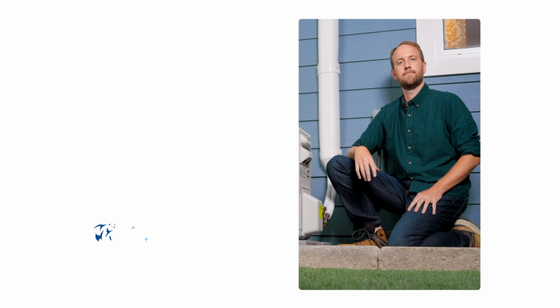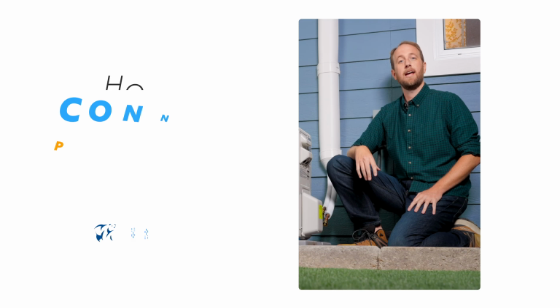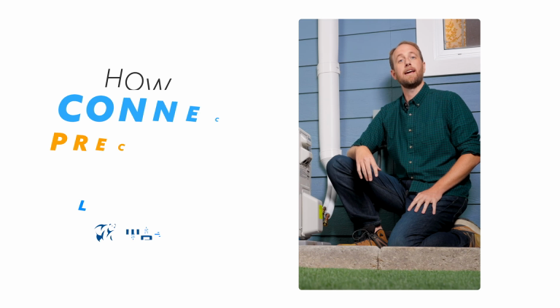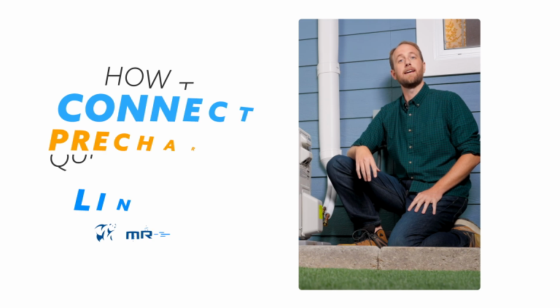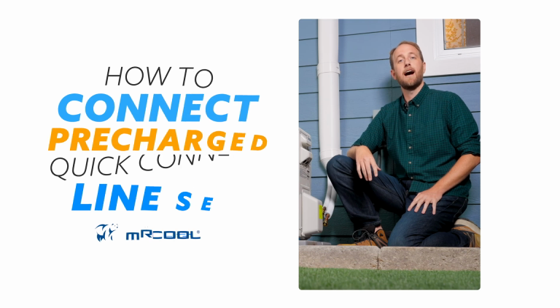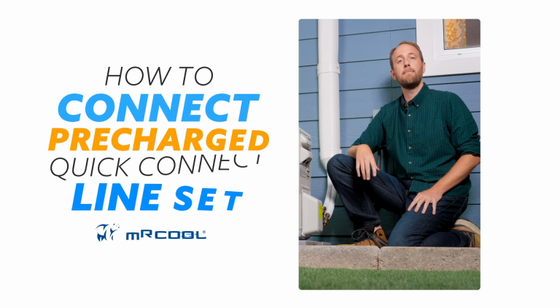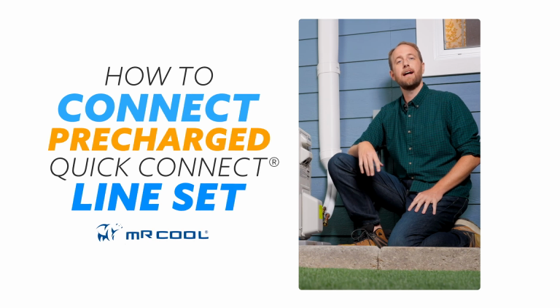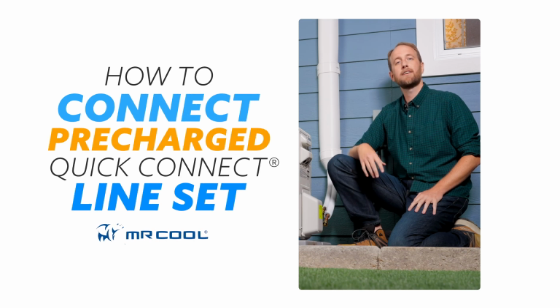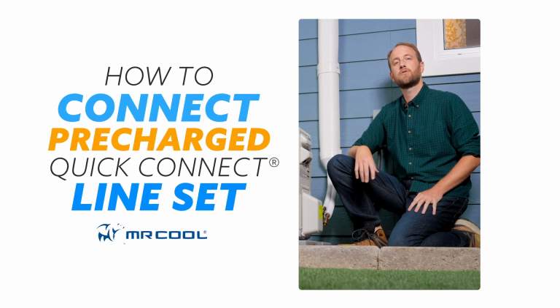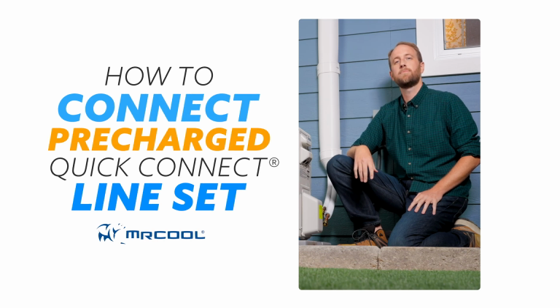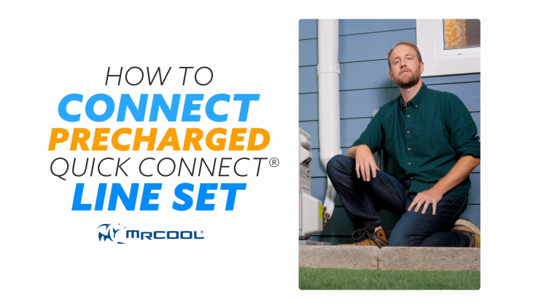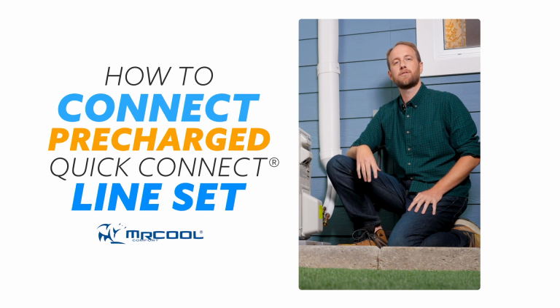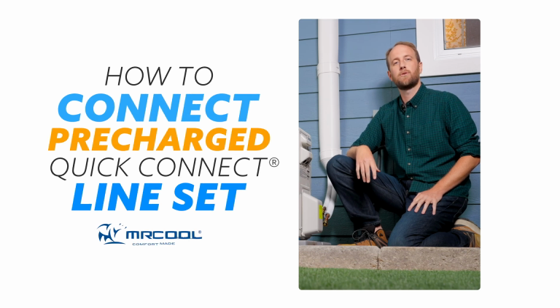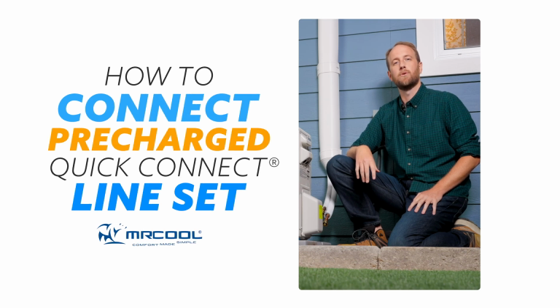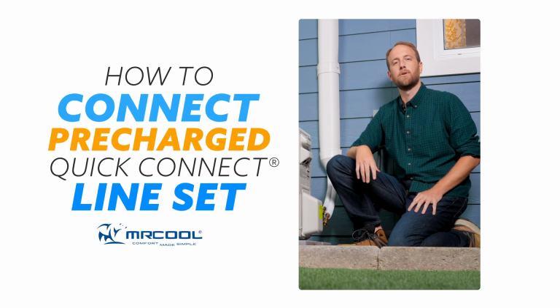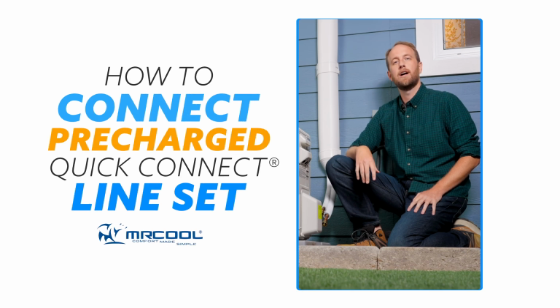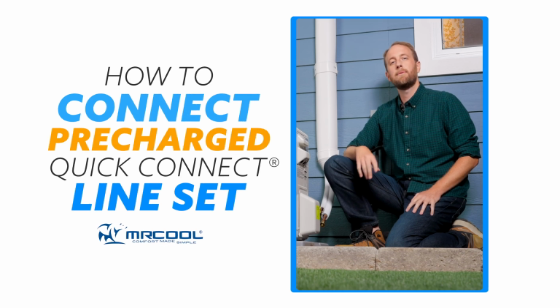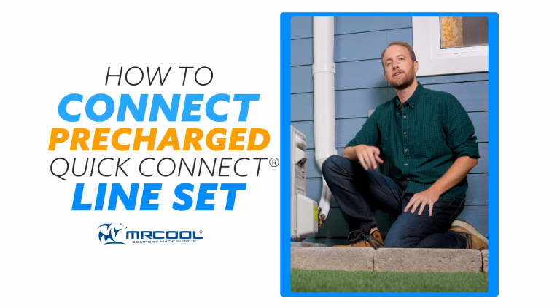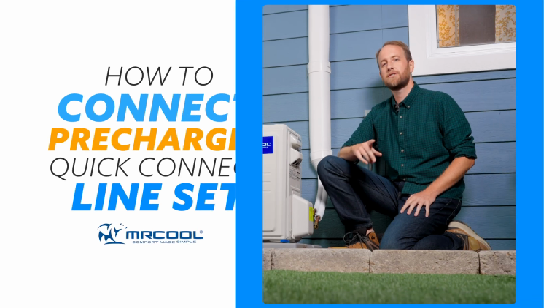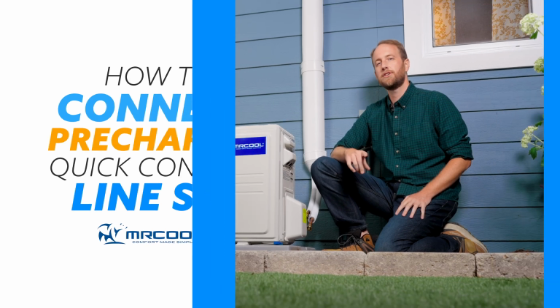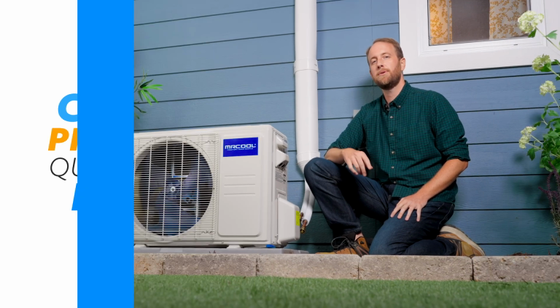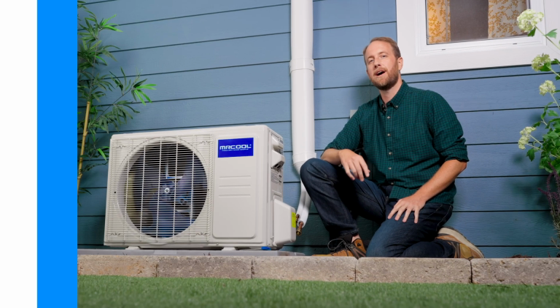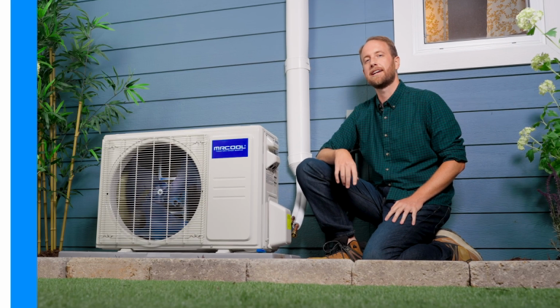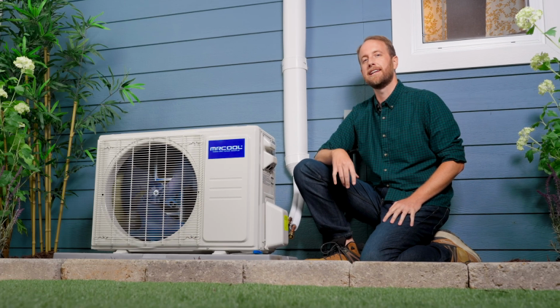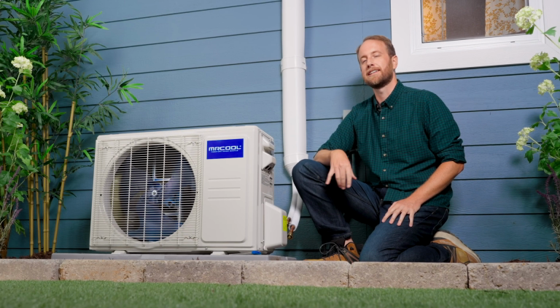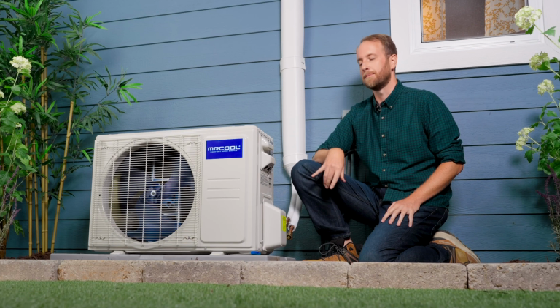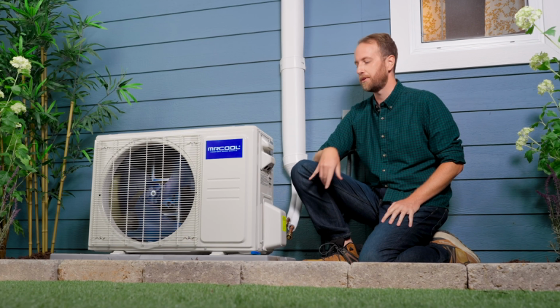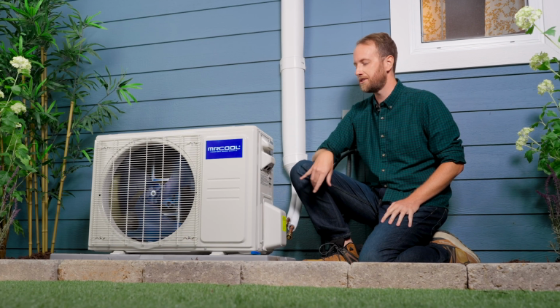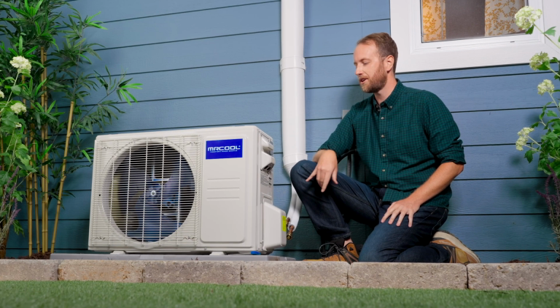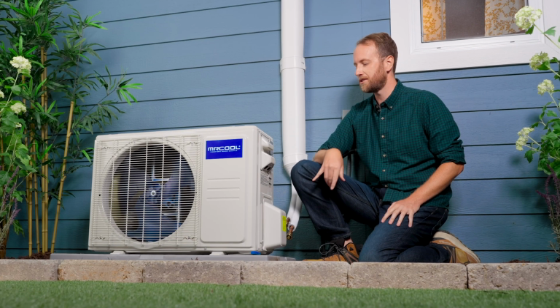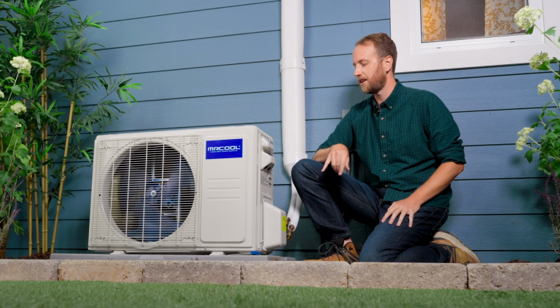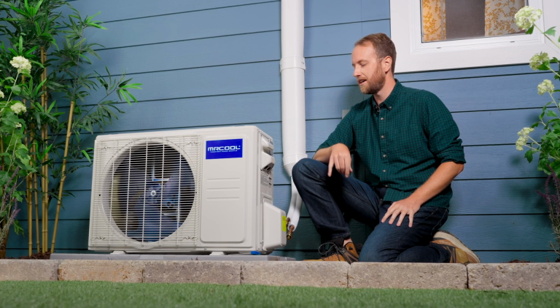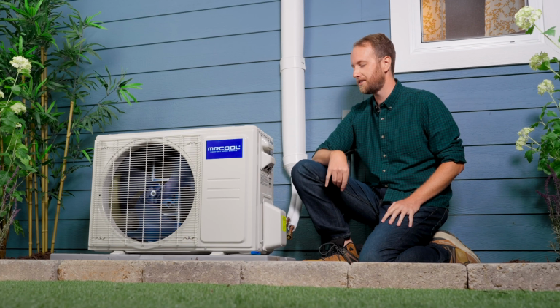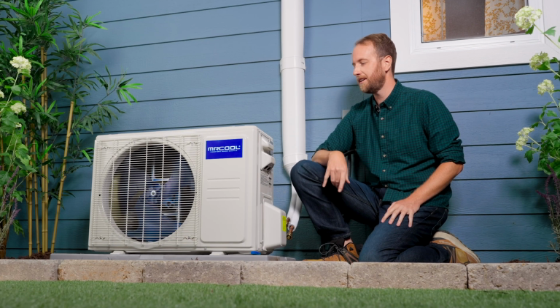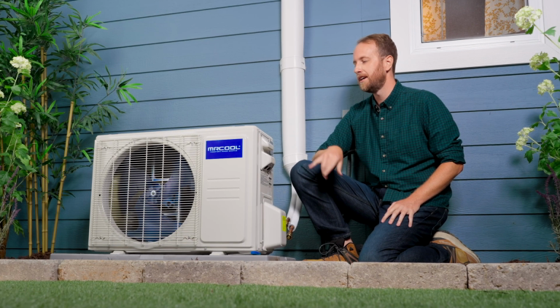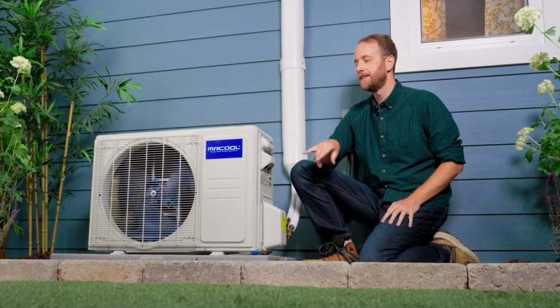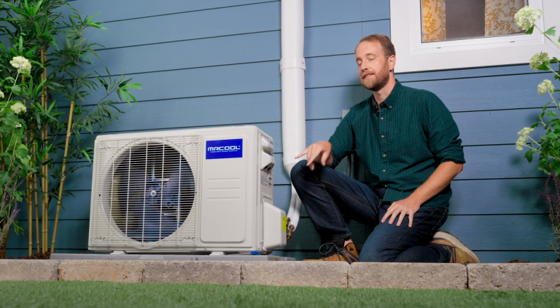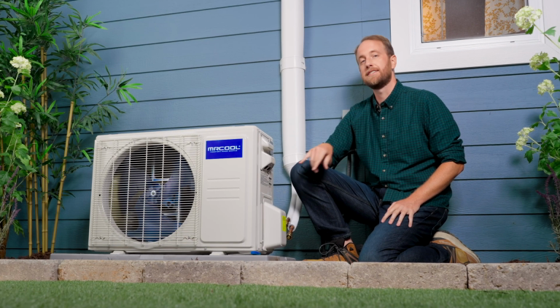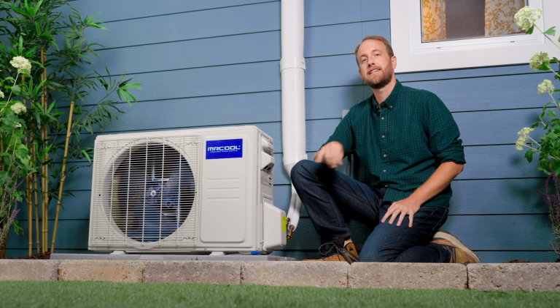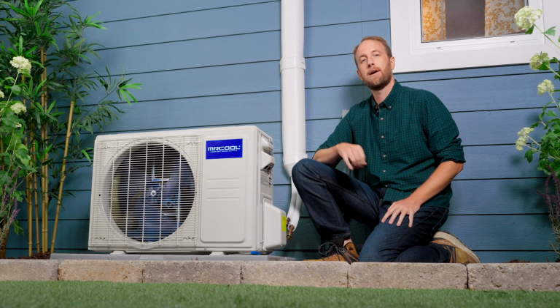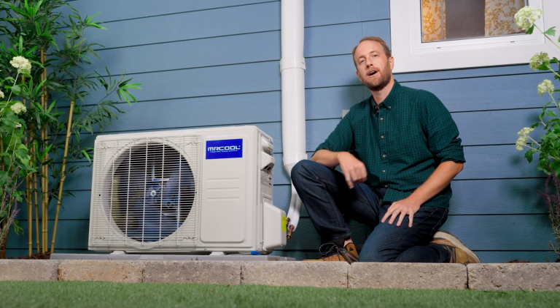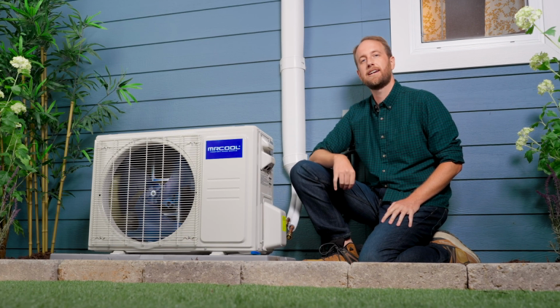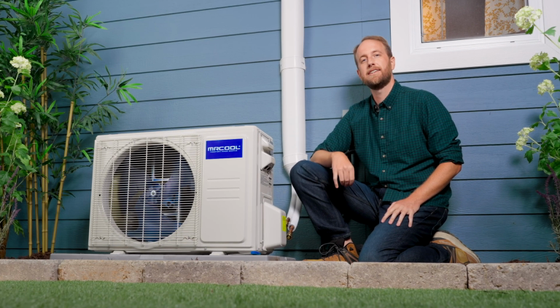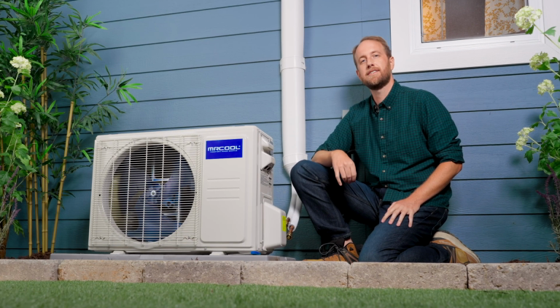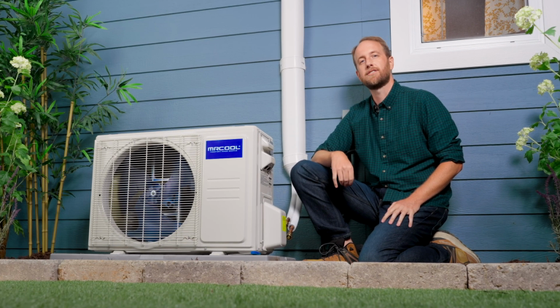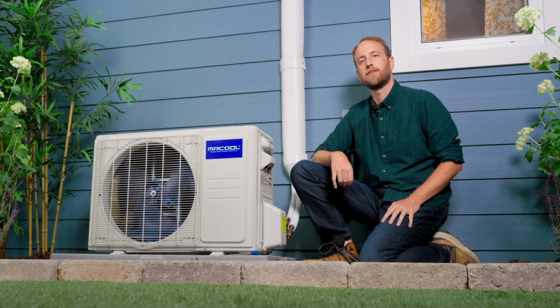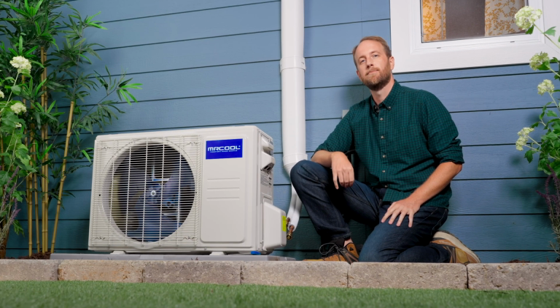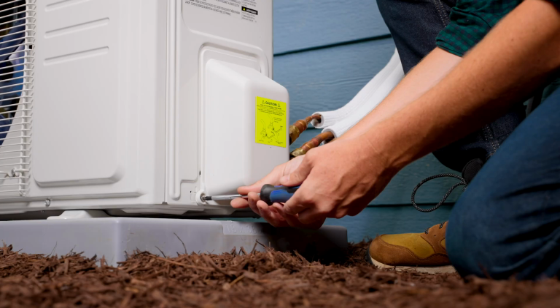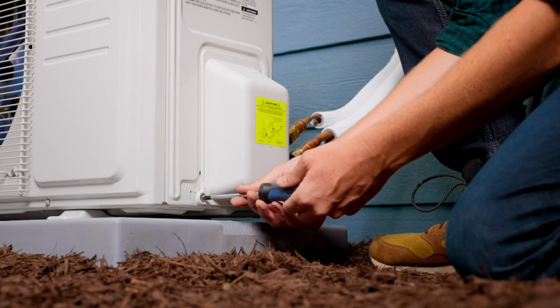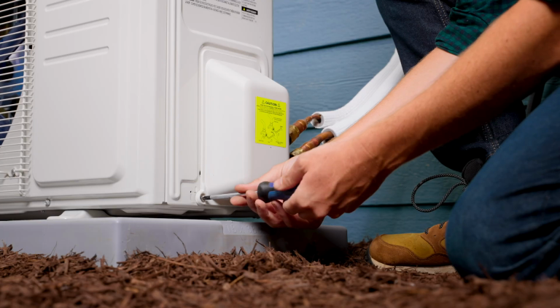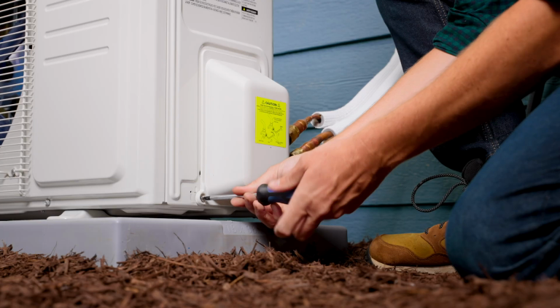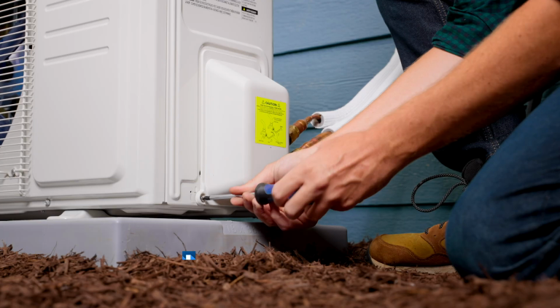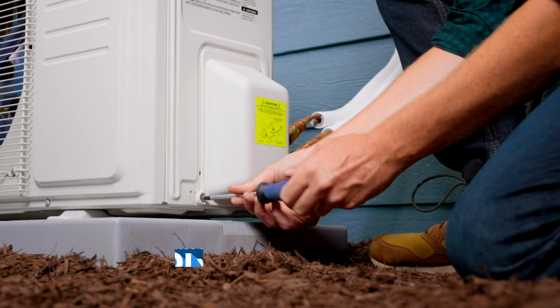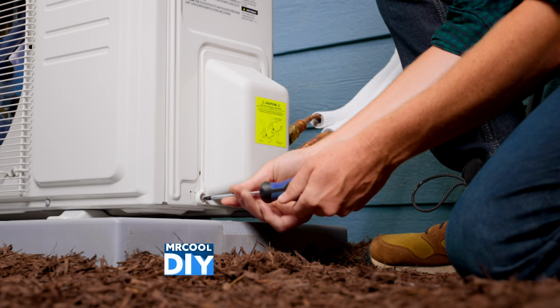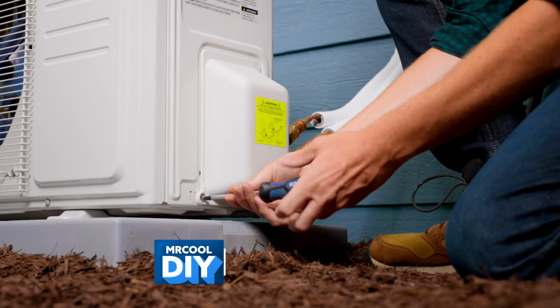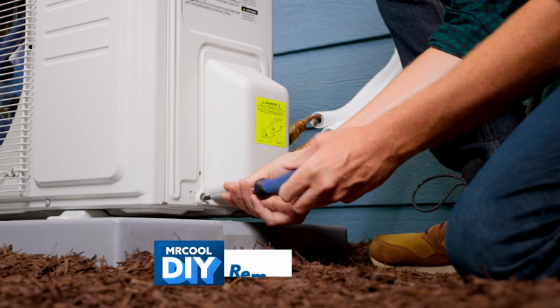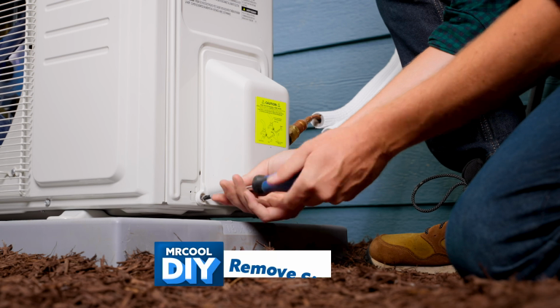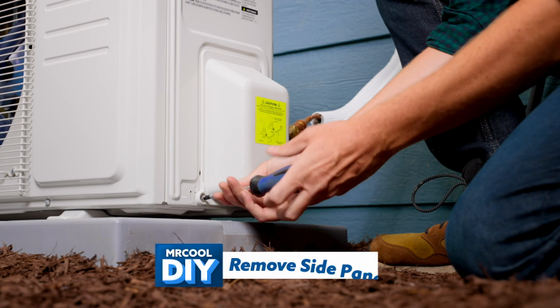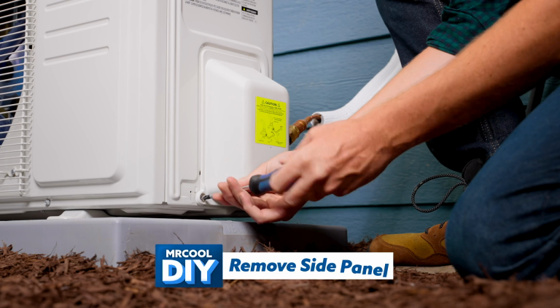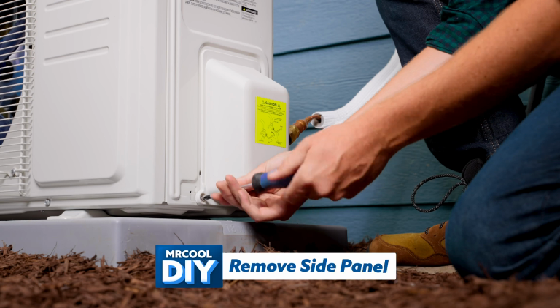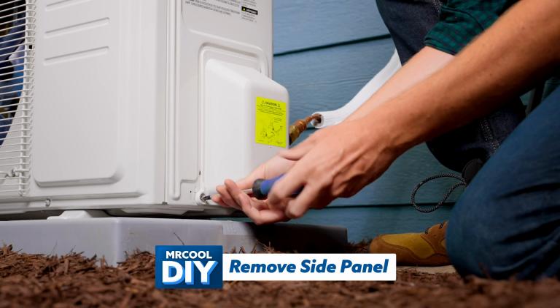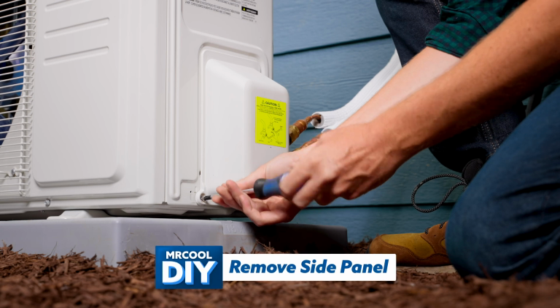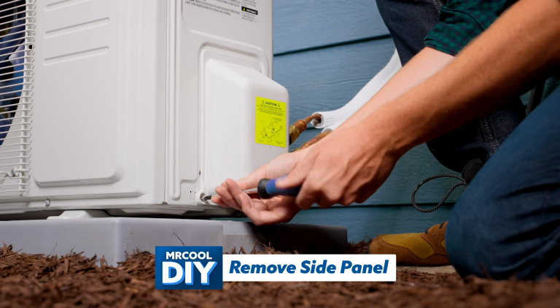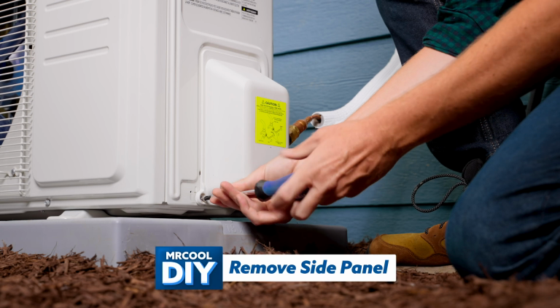Hey, I'm Alex with Mr. Cool. I want to show you how to connect the pre-charged line set to the DIY condenser. First step: removing the side panel.